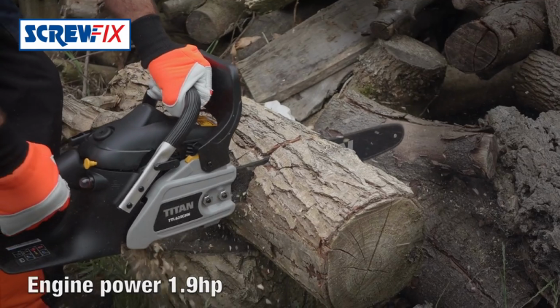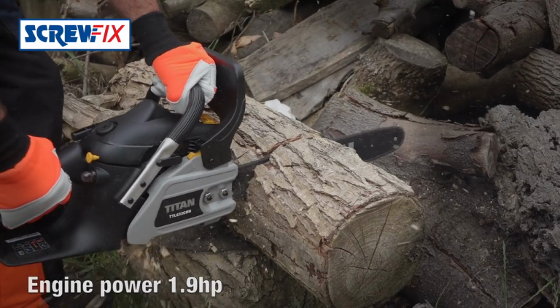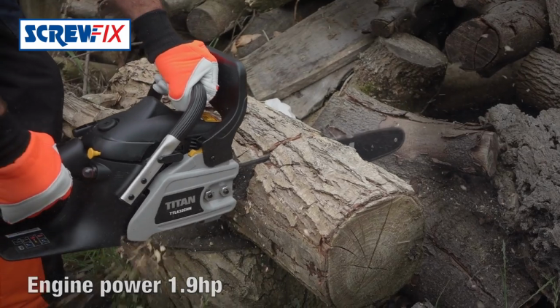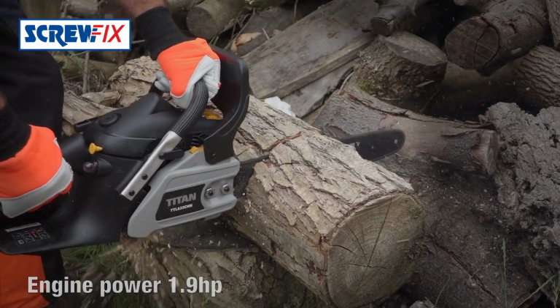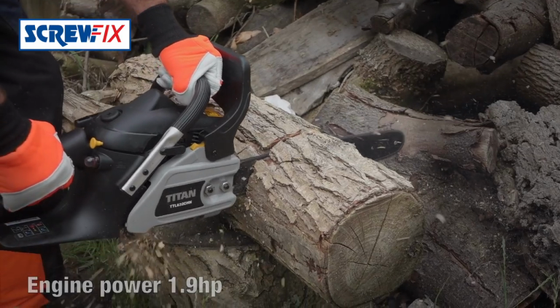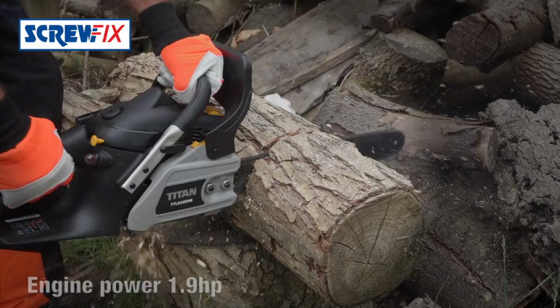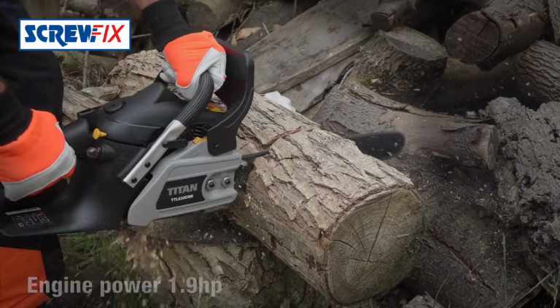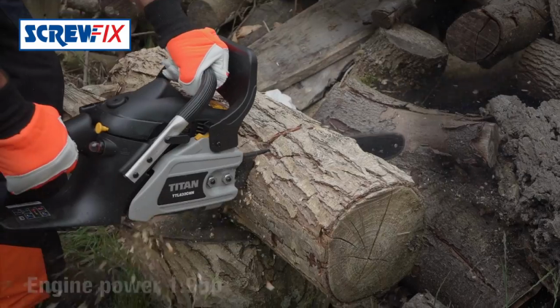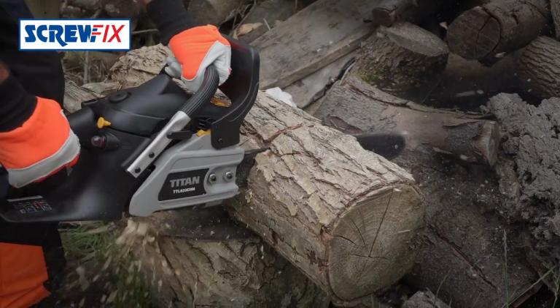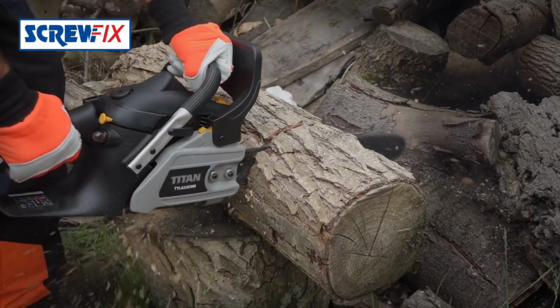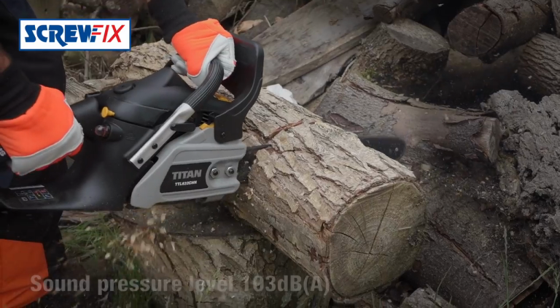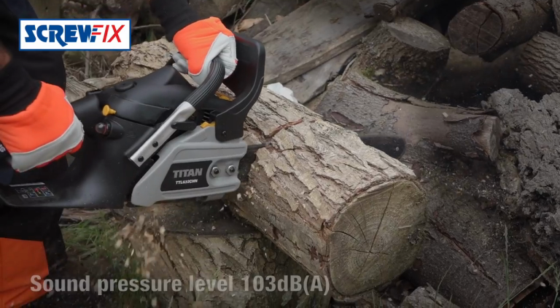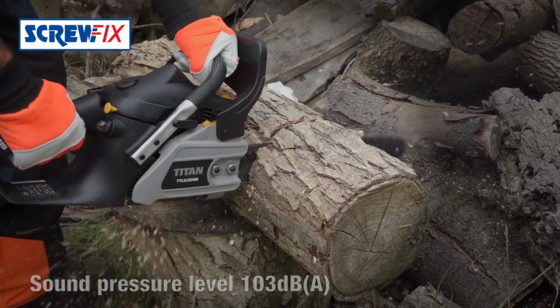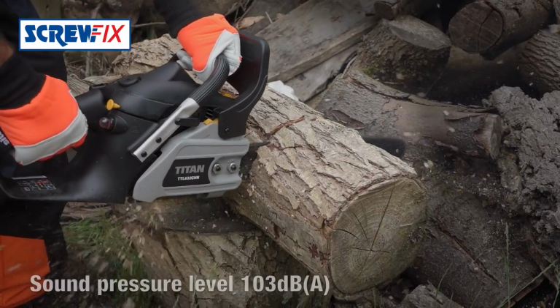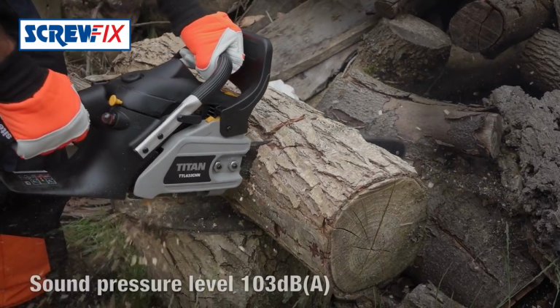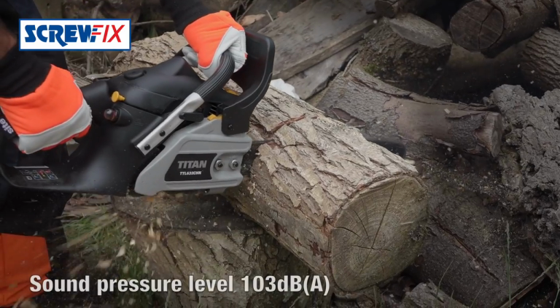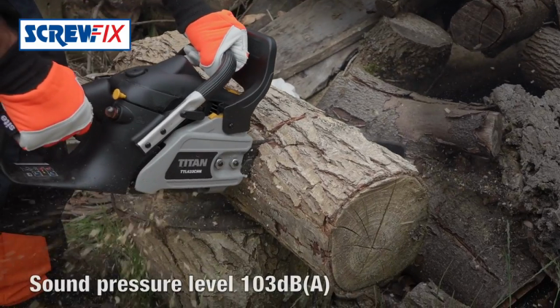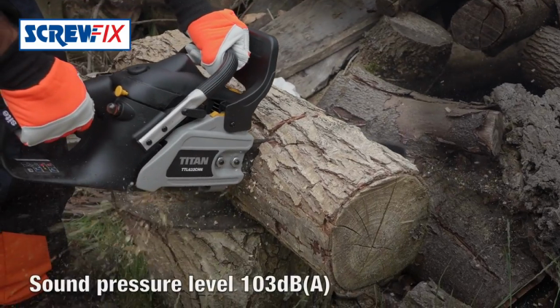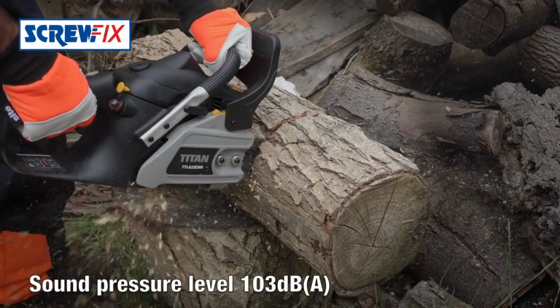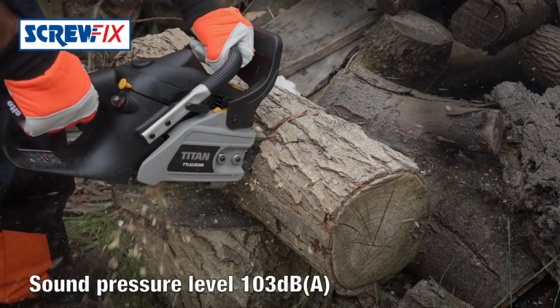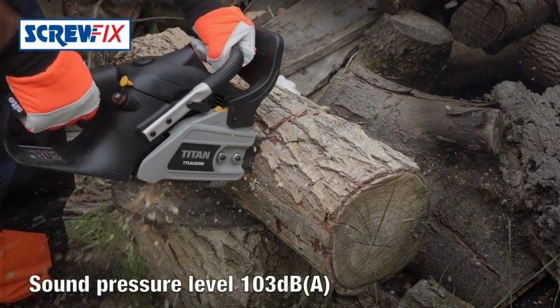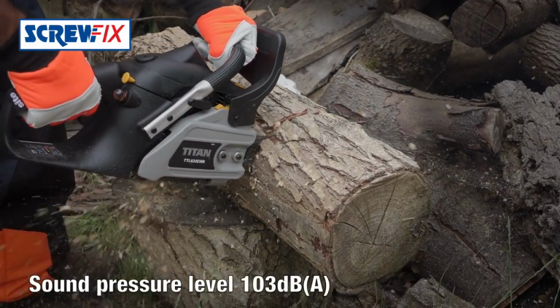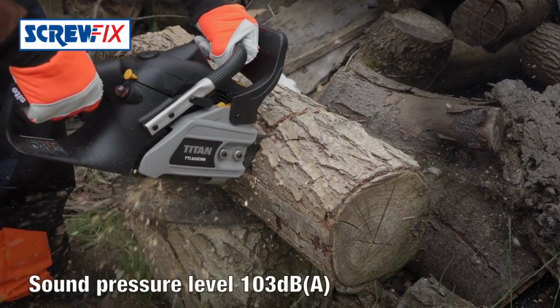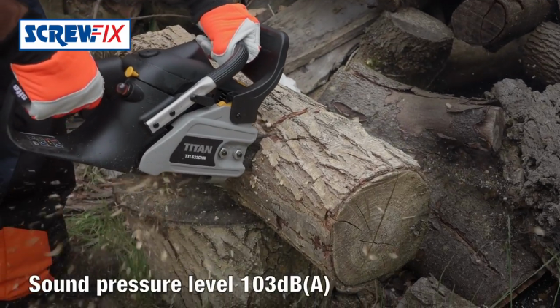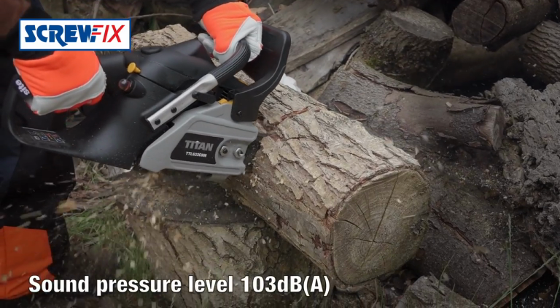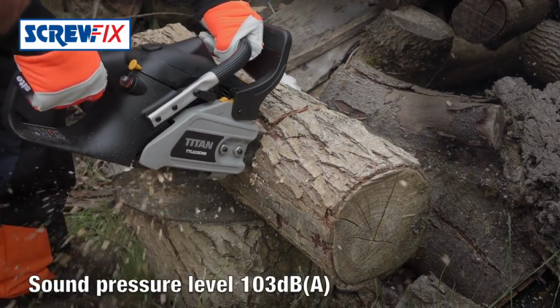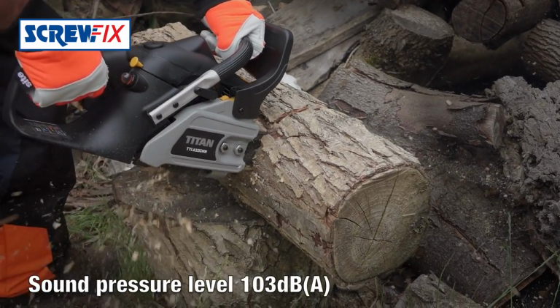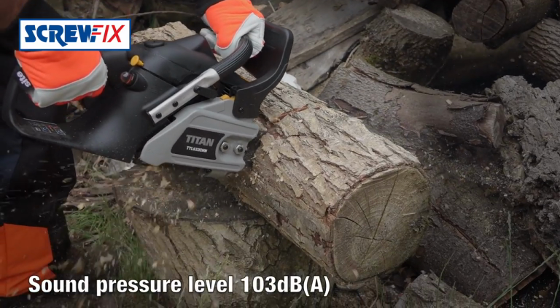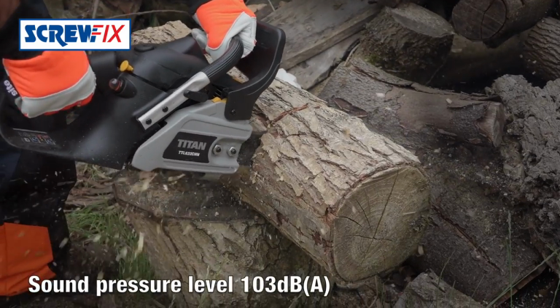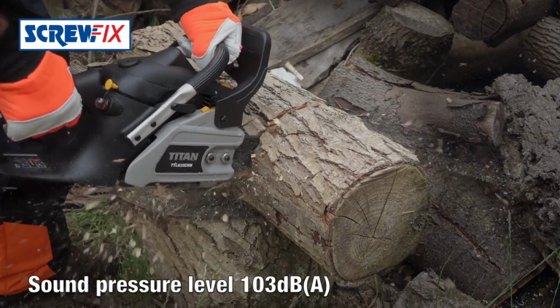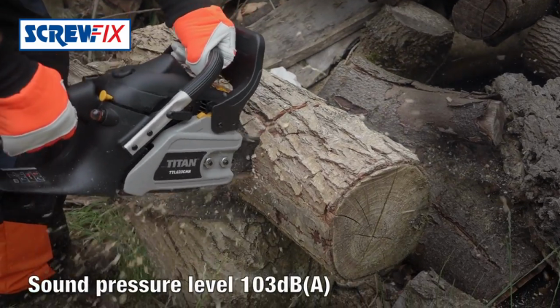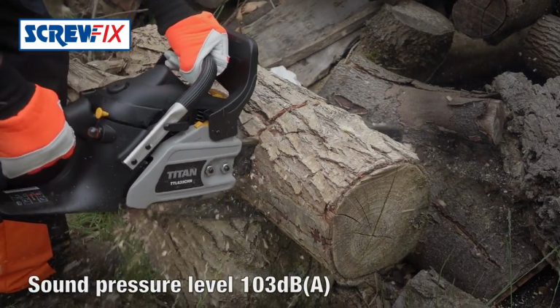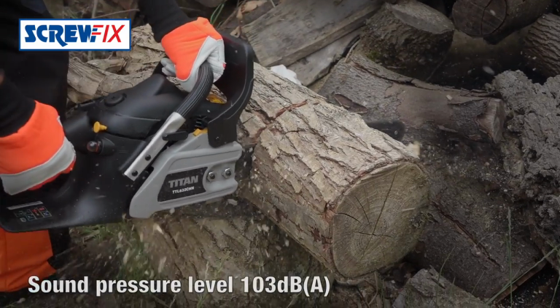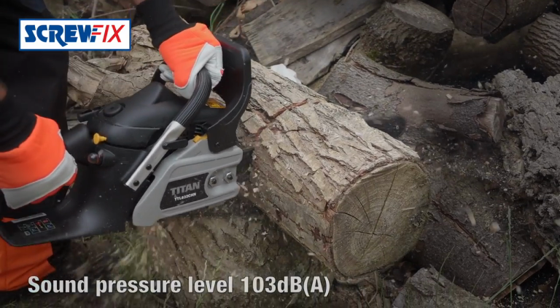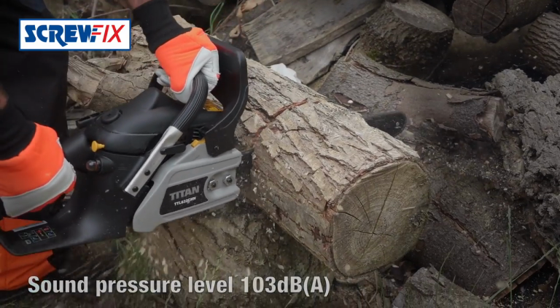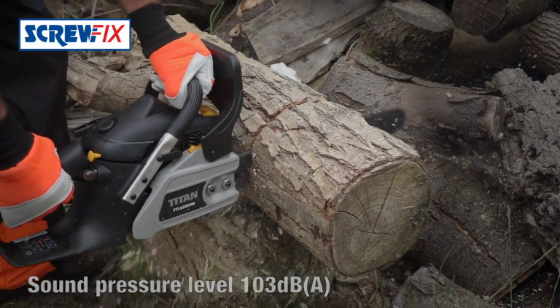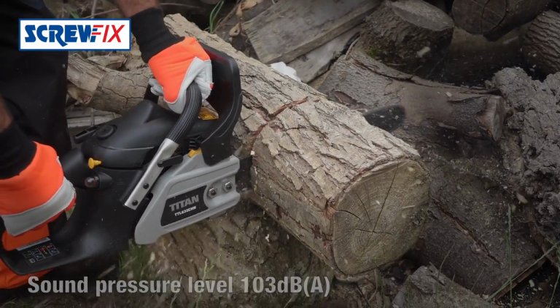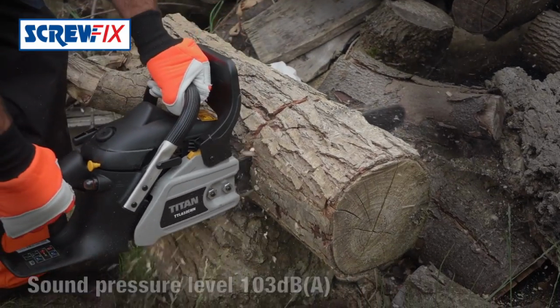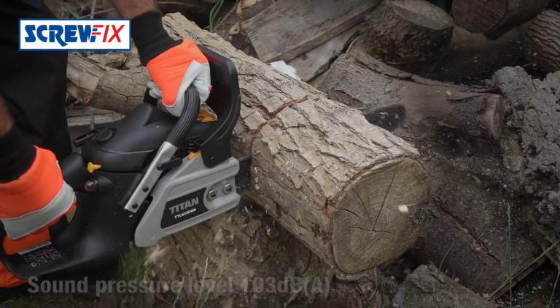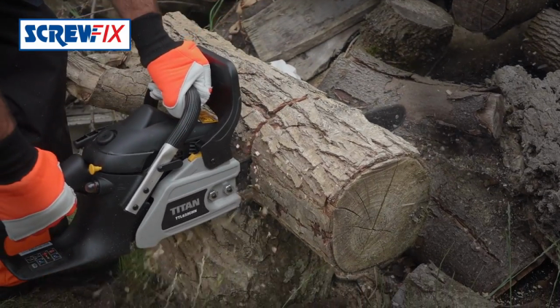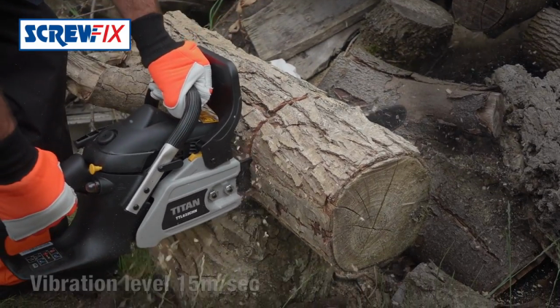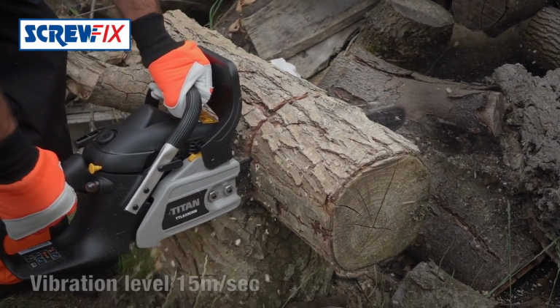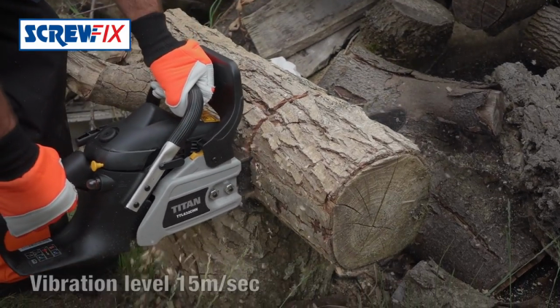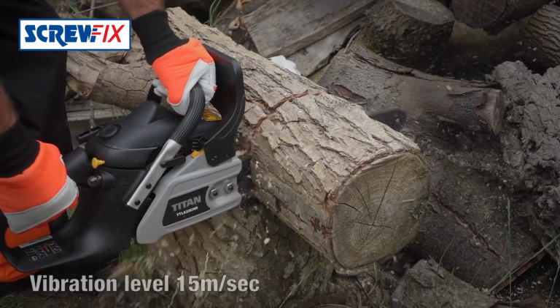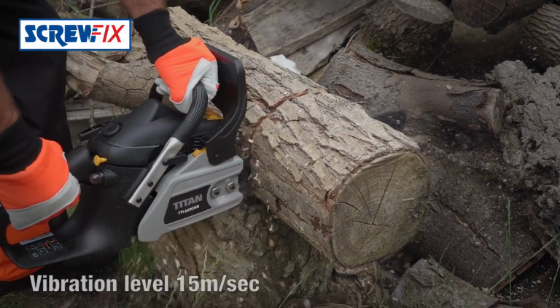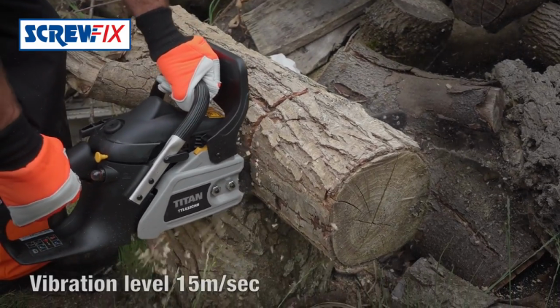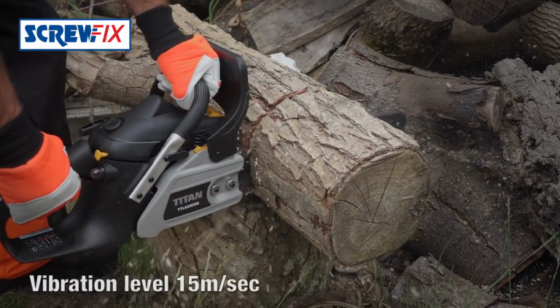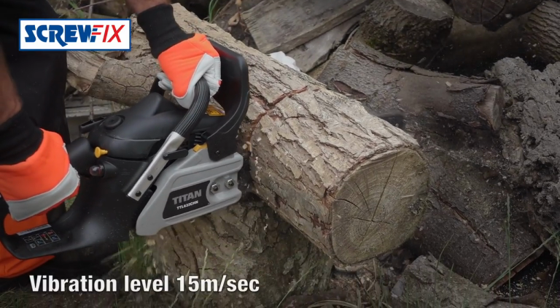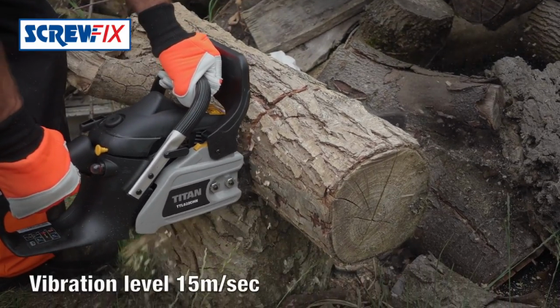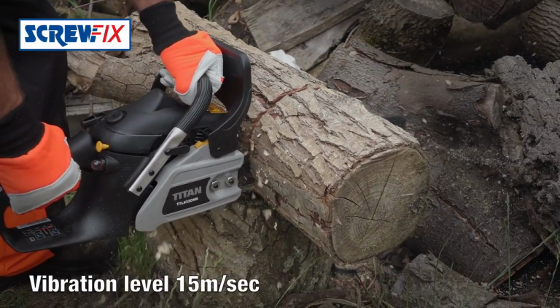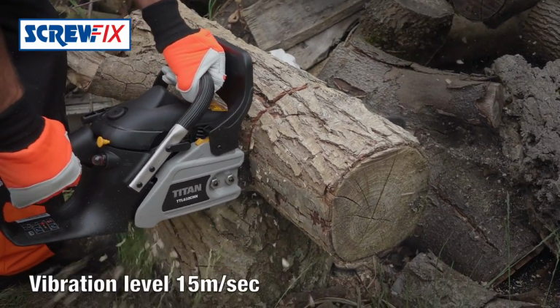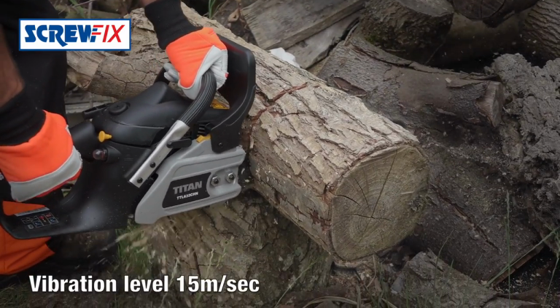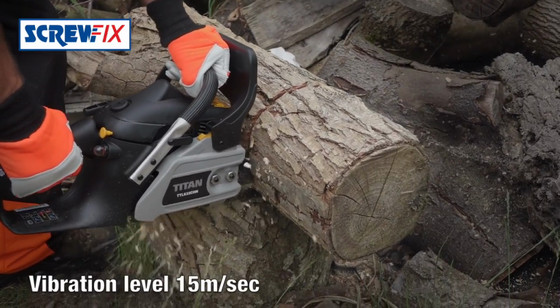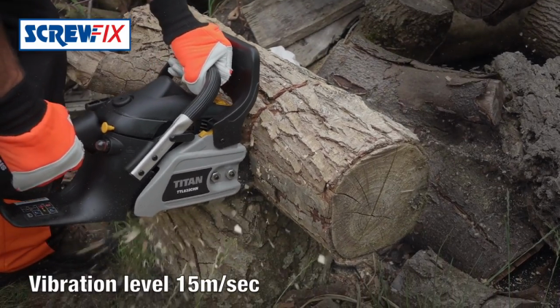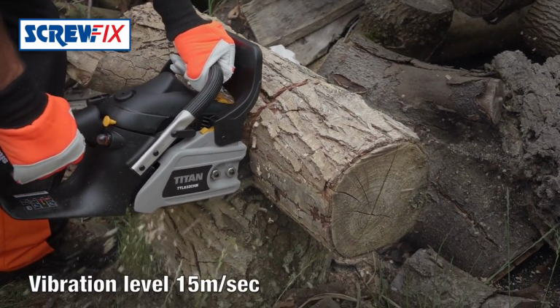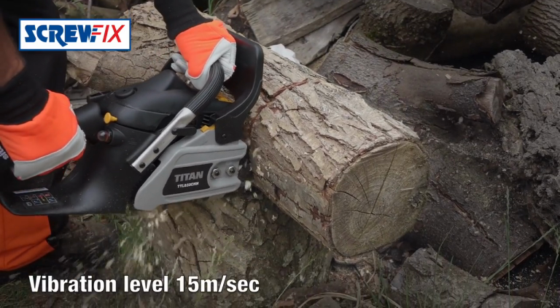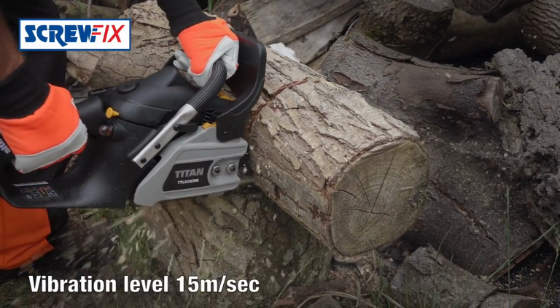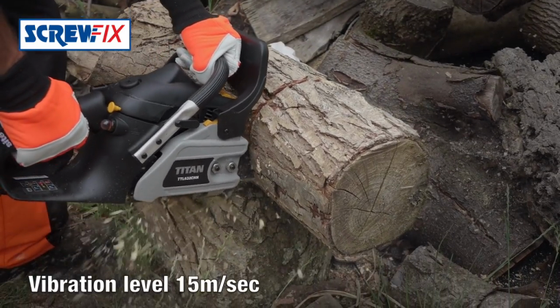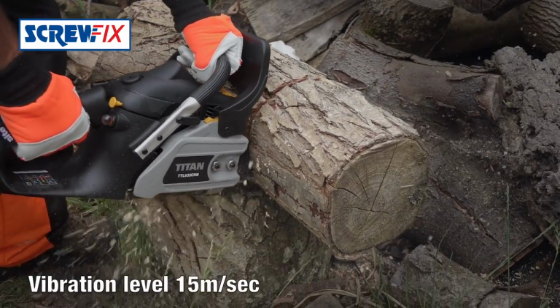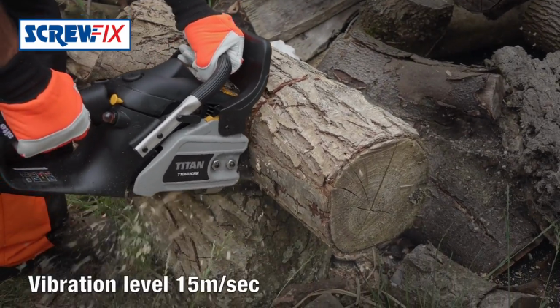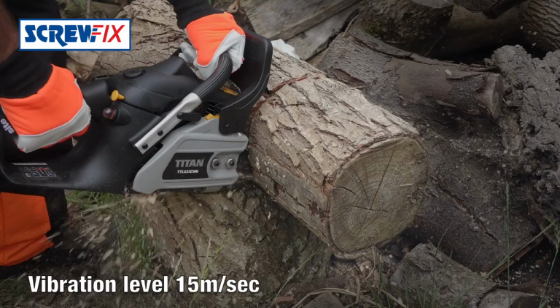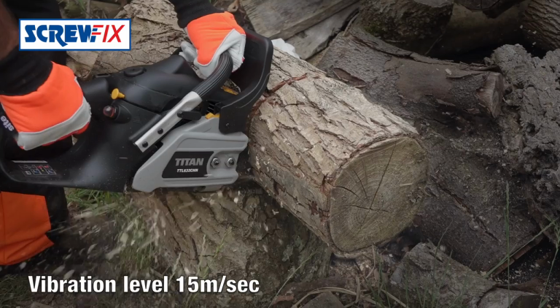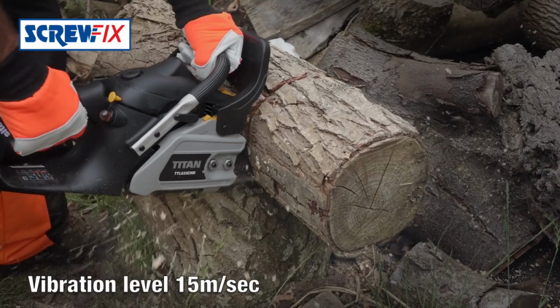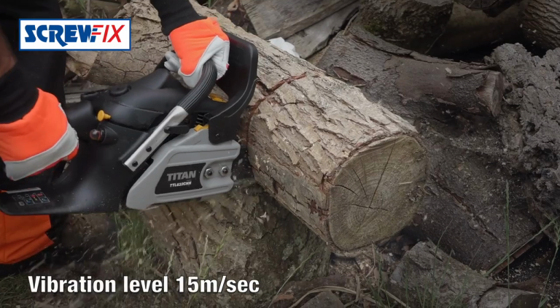You've got an anti-vibration handle for comfortable working. It's so light and manoeuvrable, it won't tire you out easily.